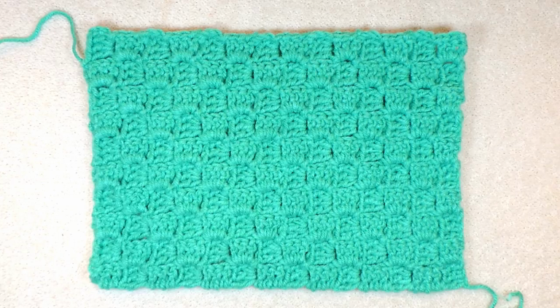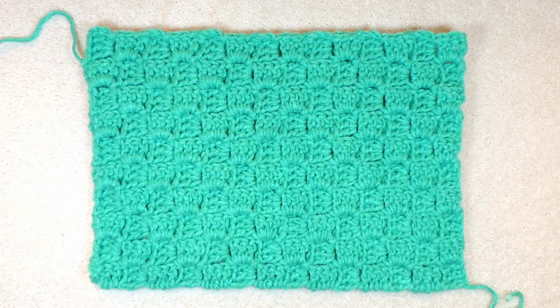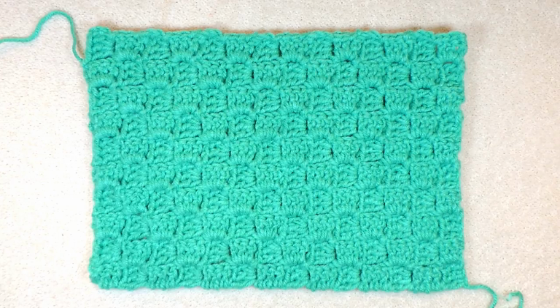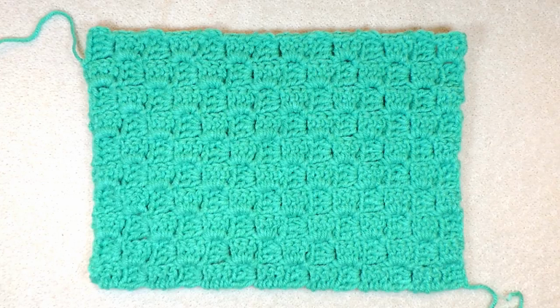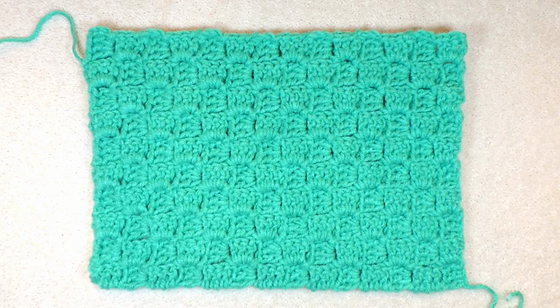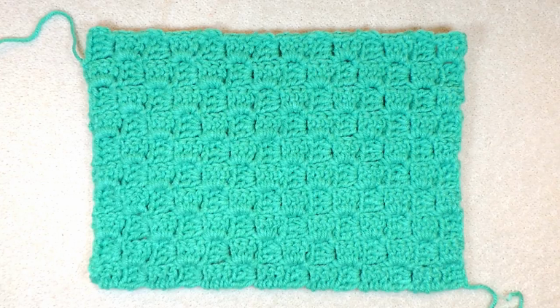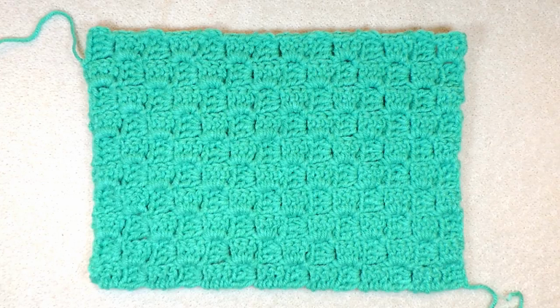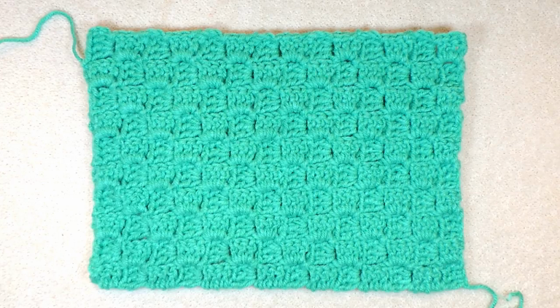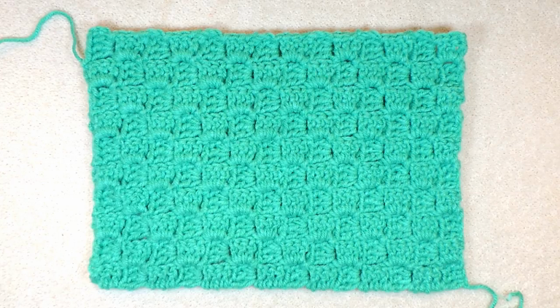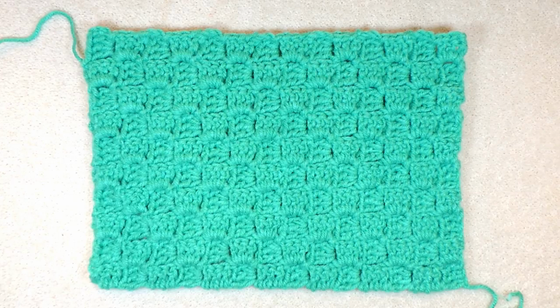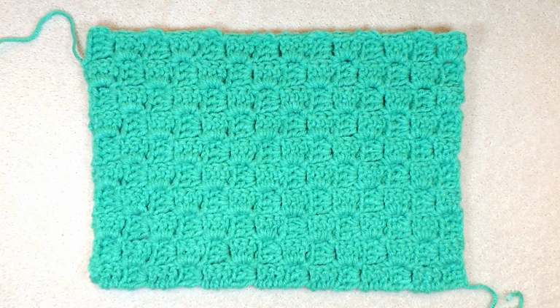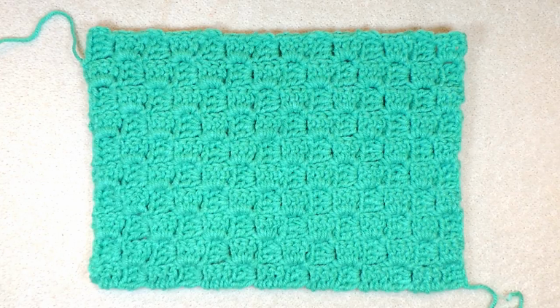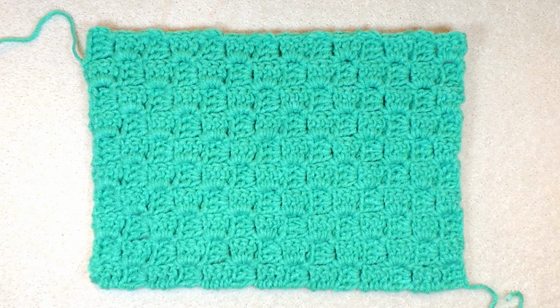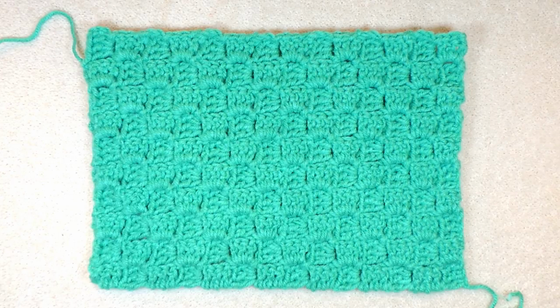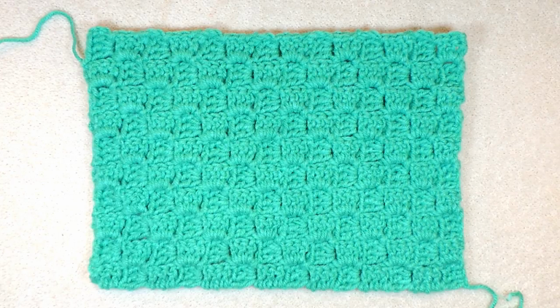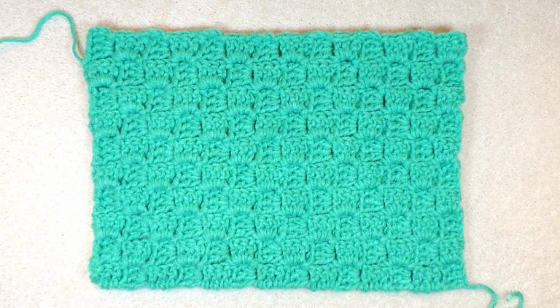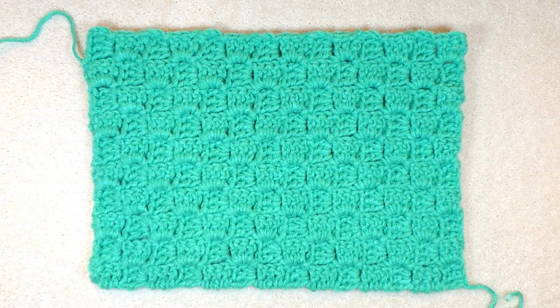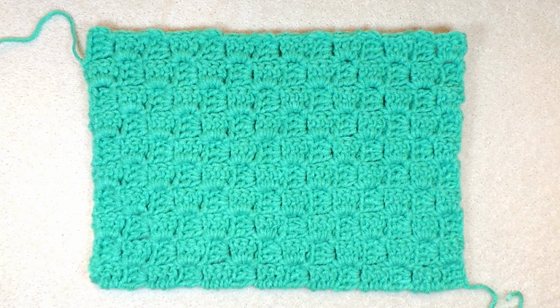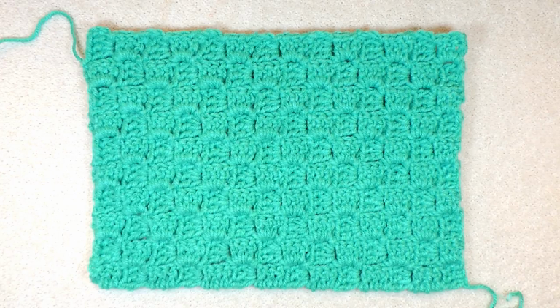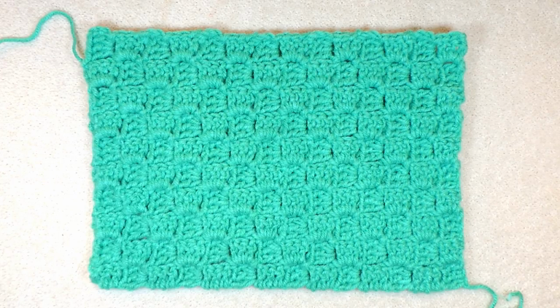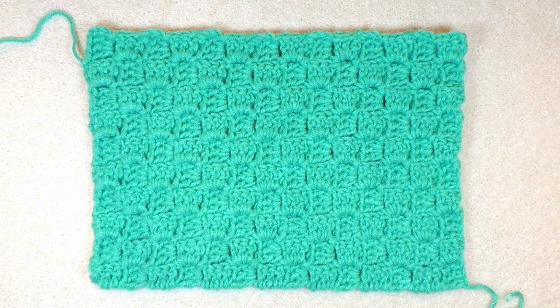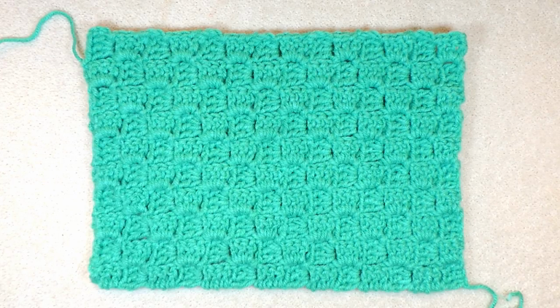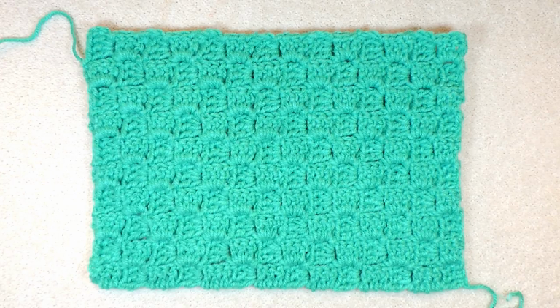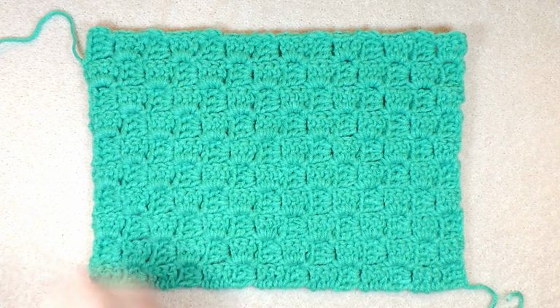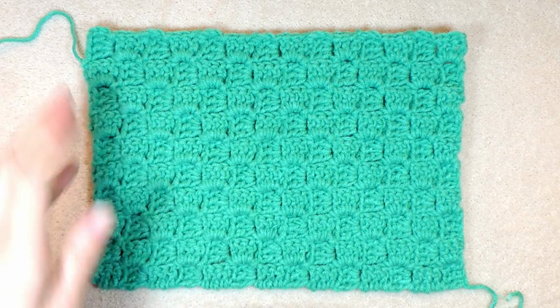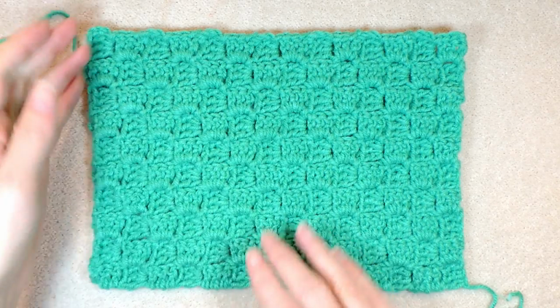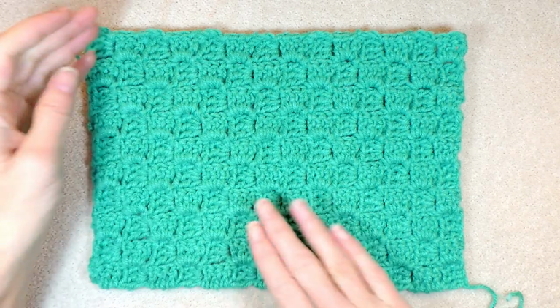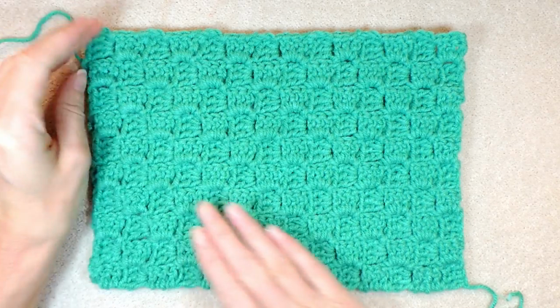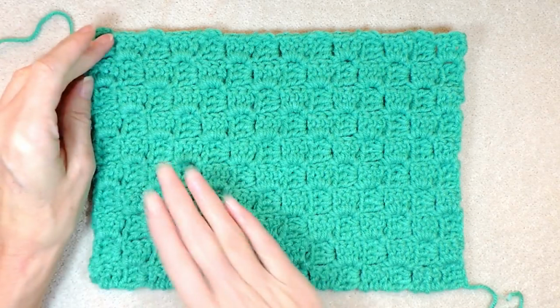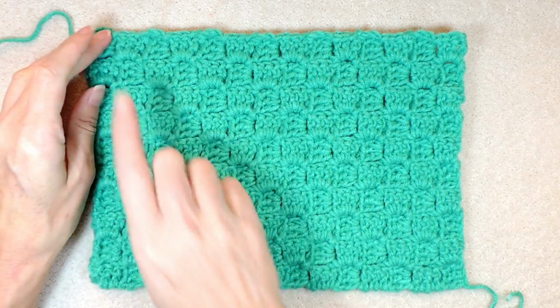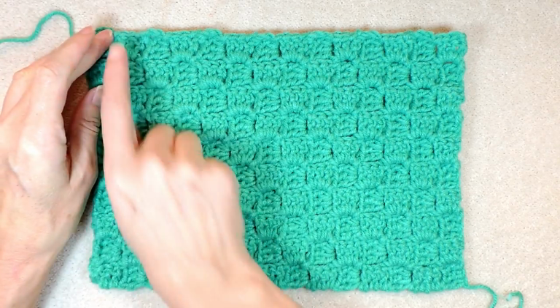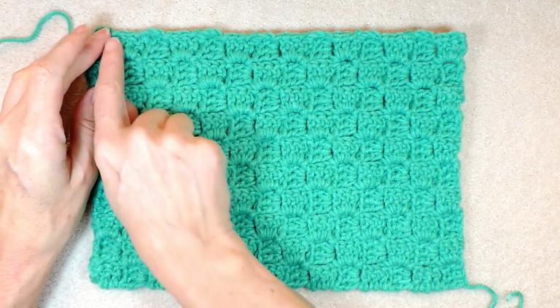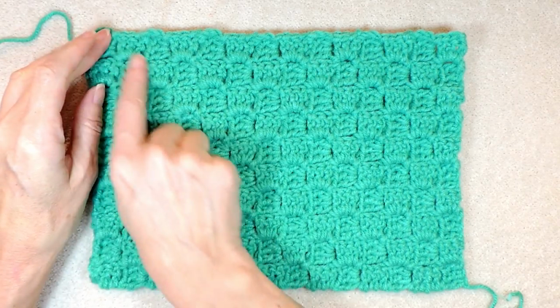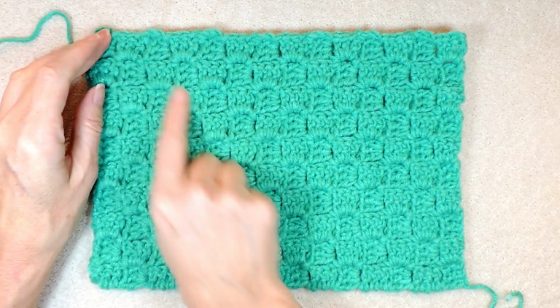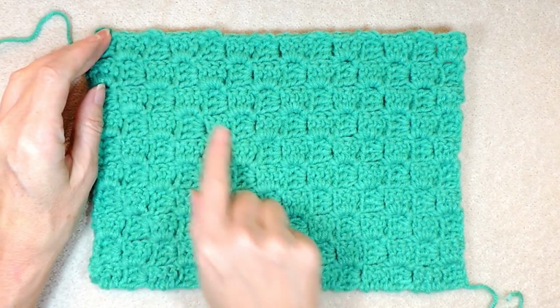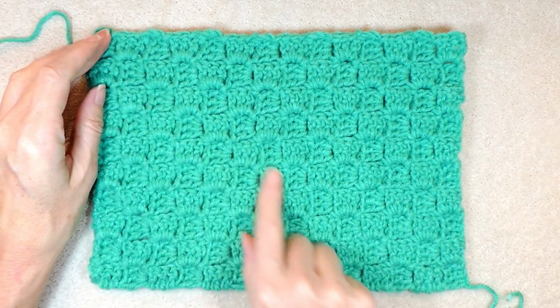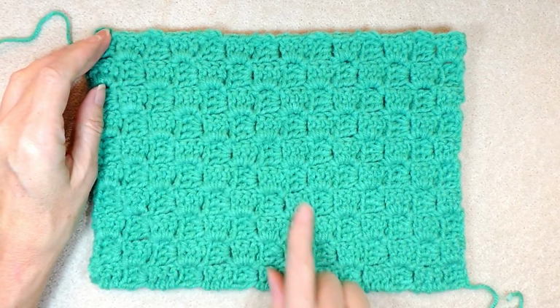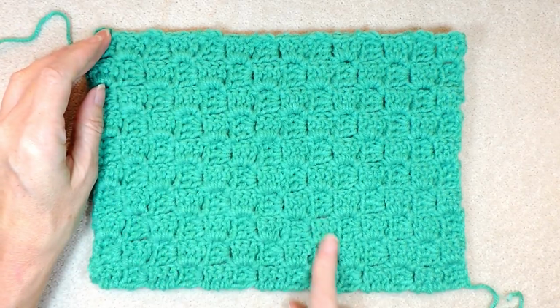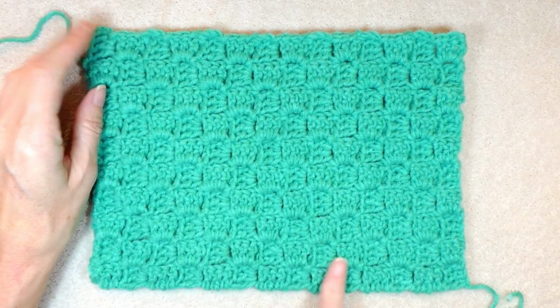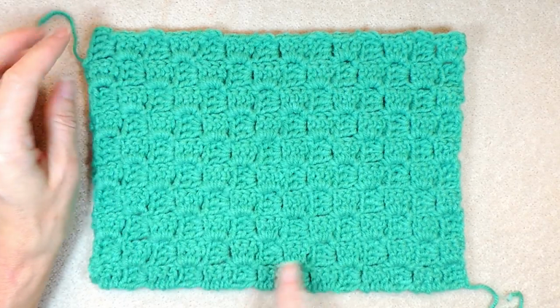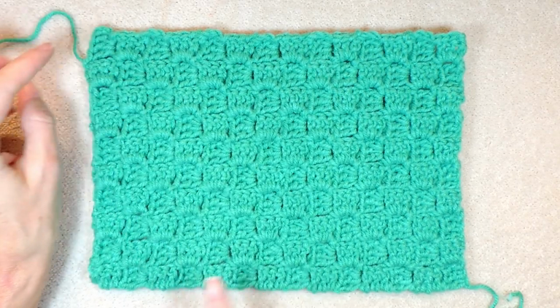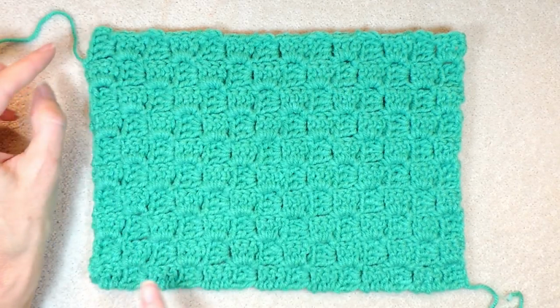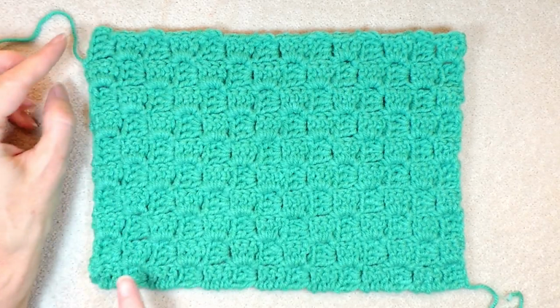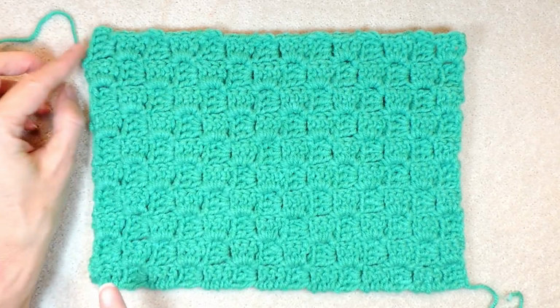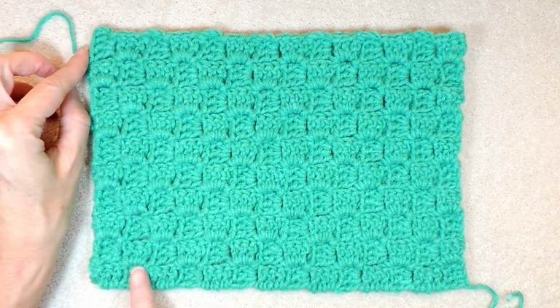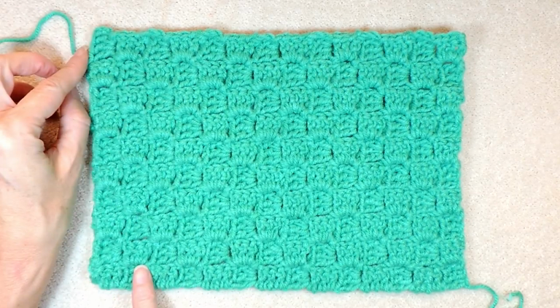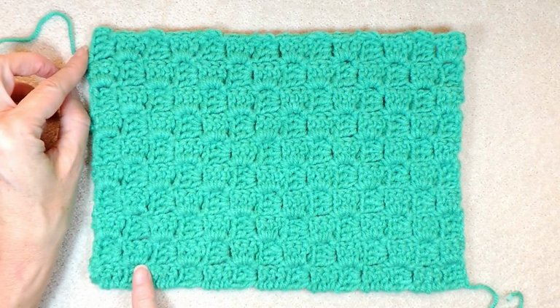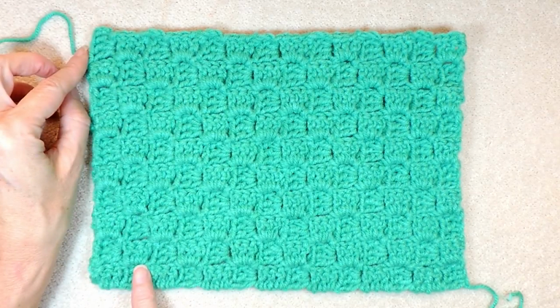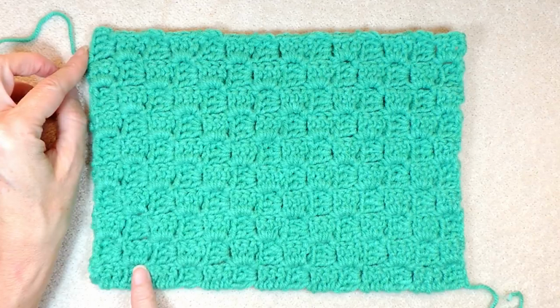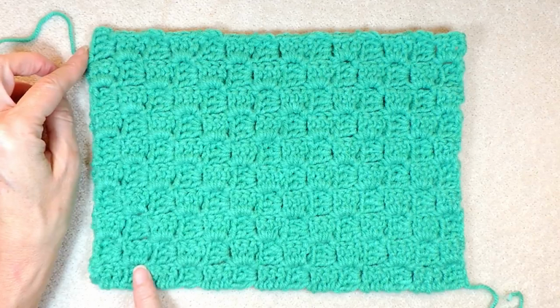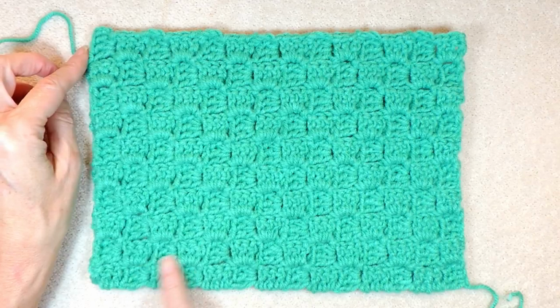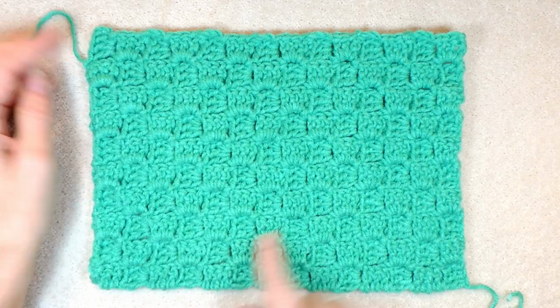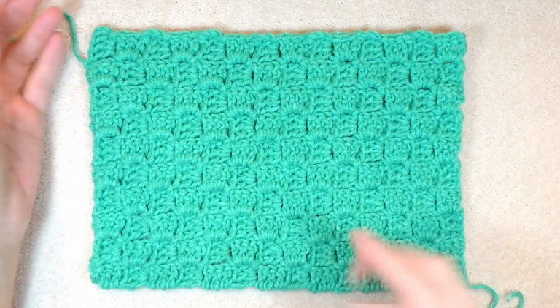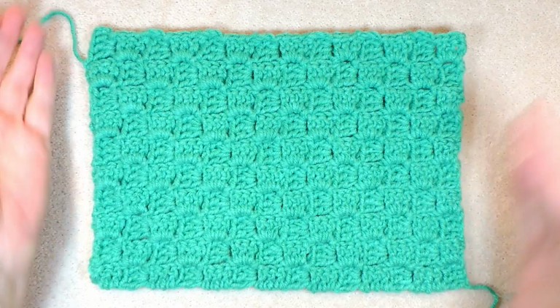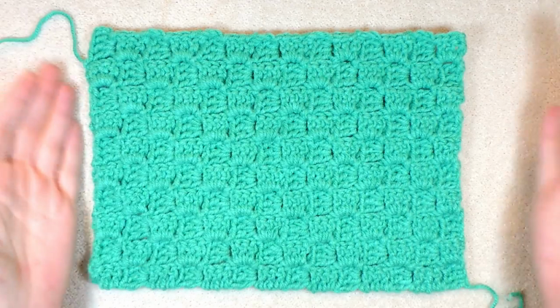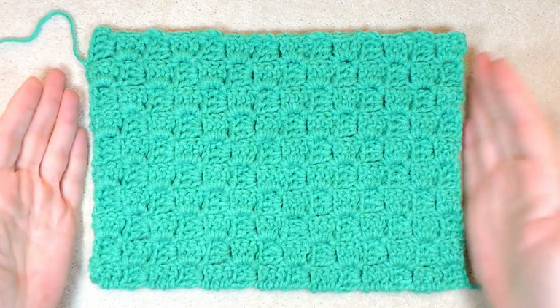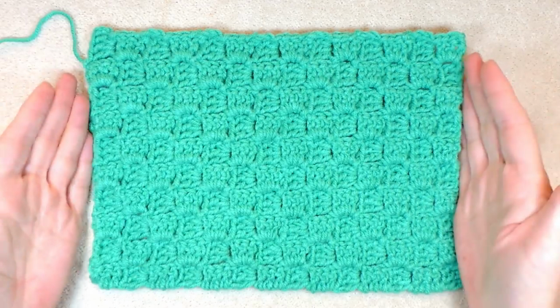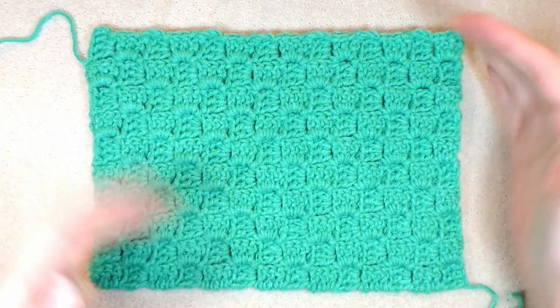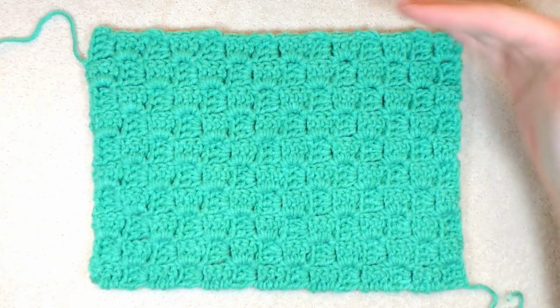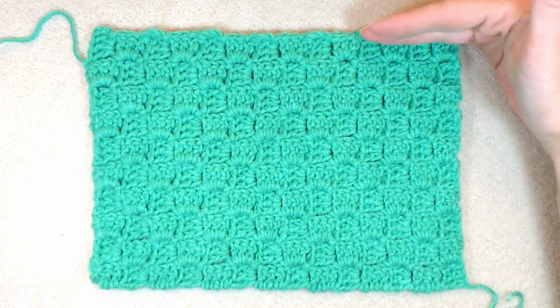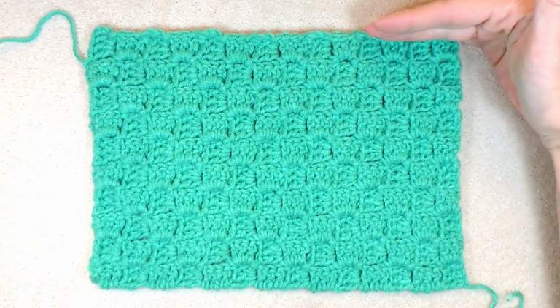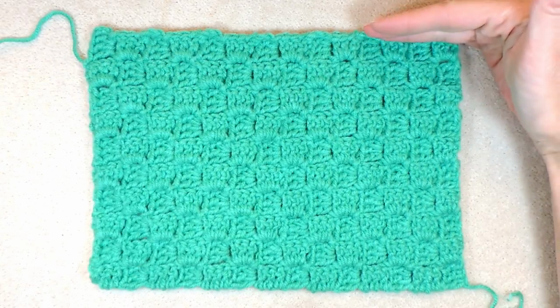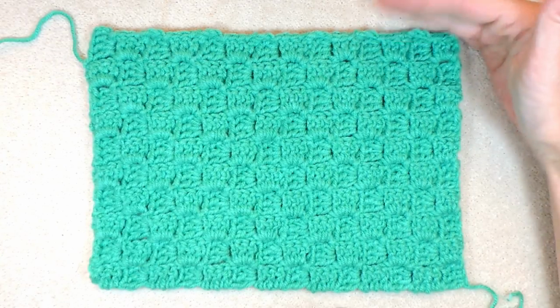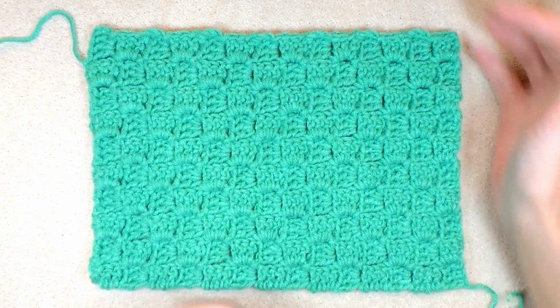Hi, this is Krista at The Secret Yarnery. Welcome to our decrease tutorial of how to turn your C2C into a rectangle.